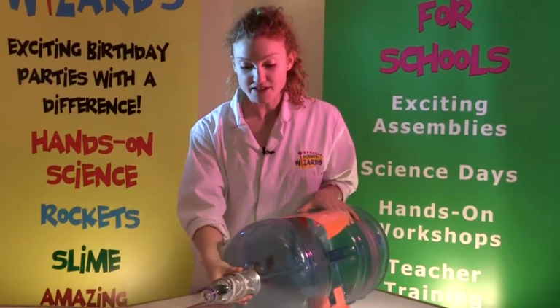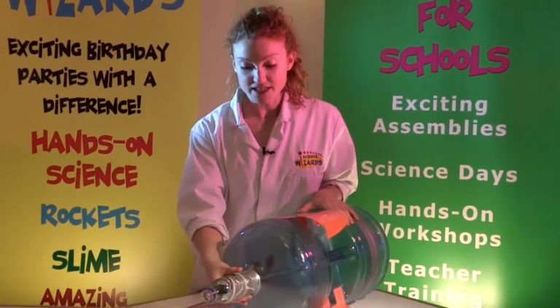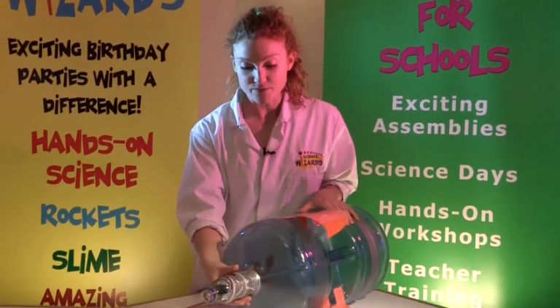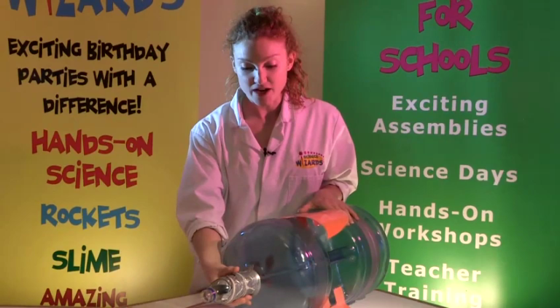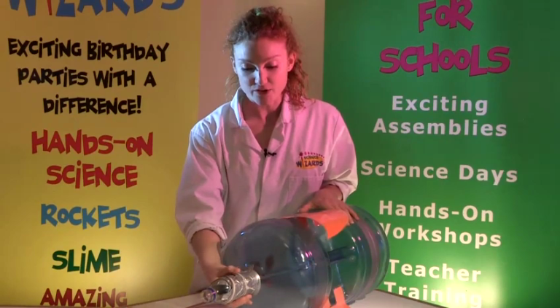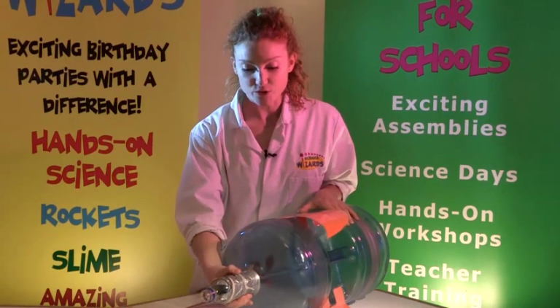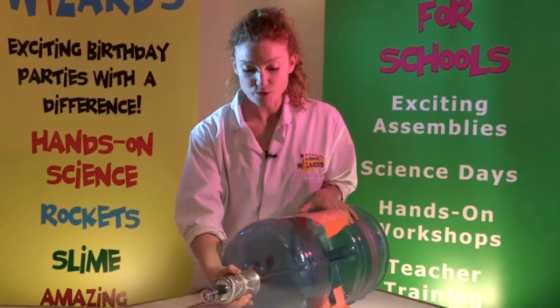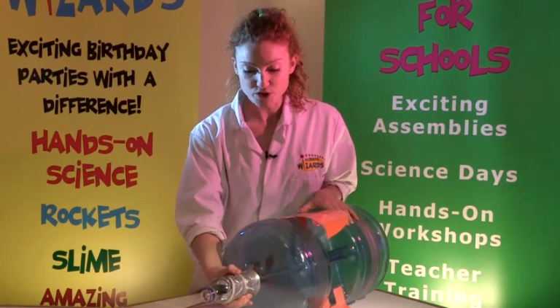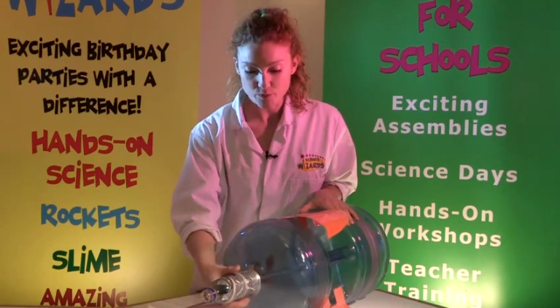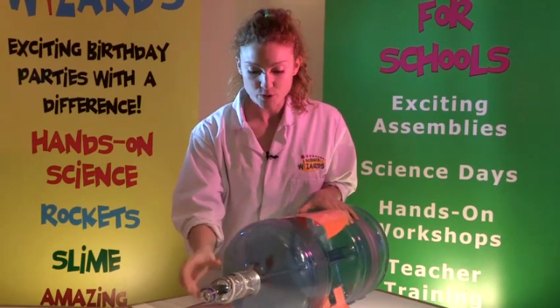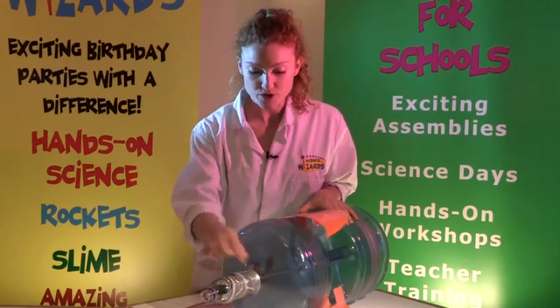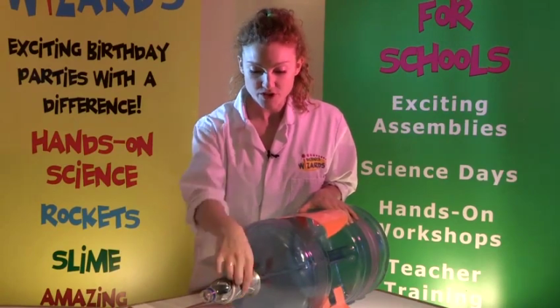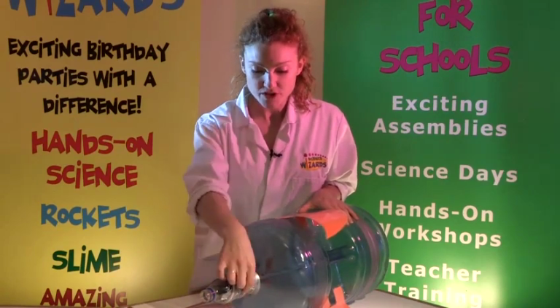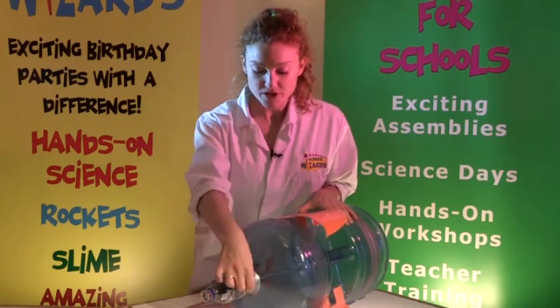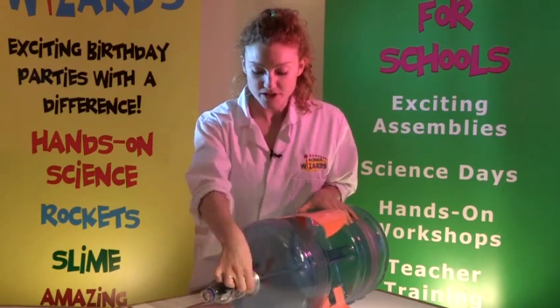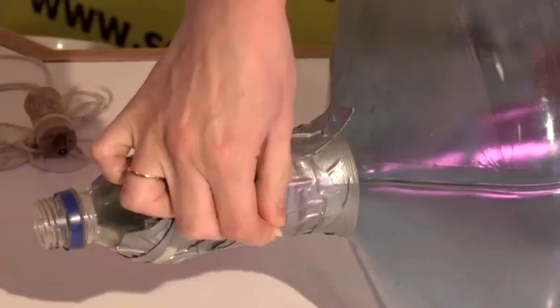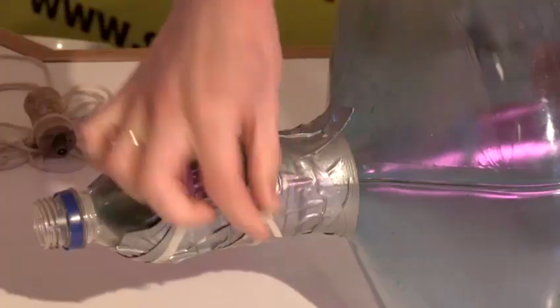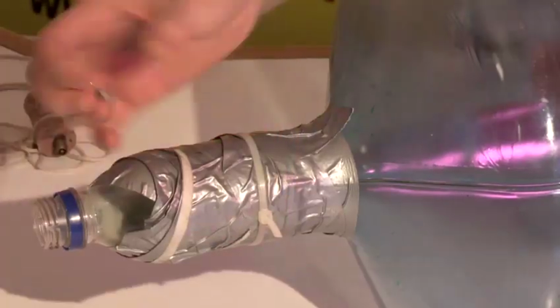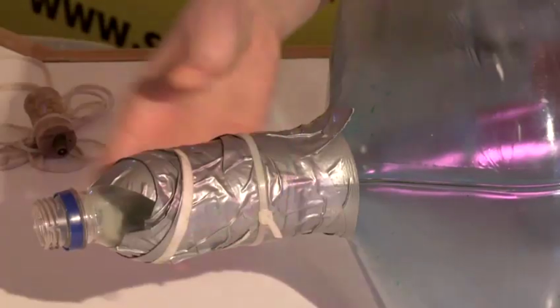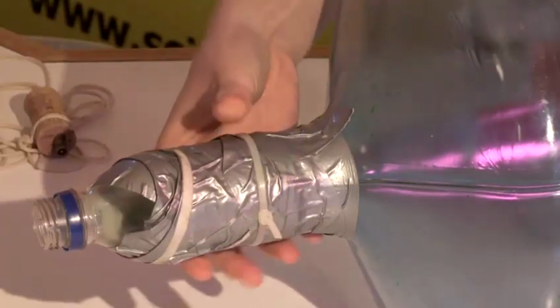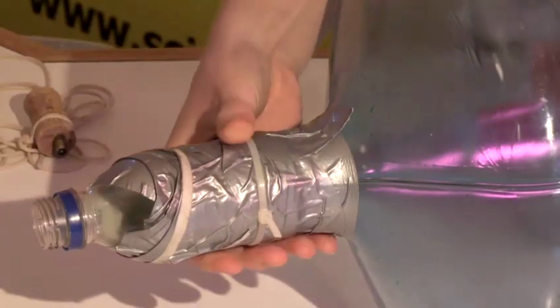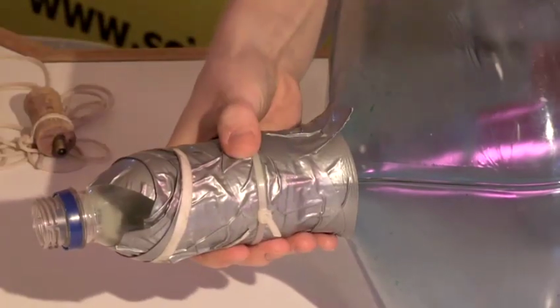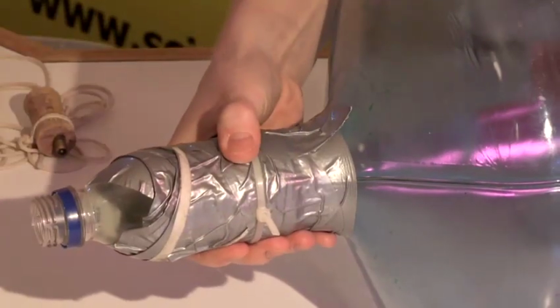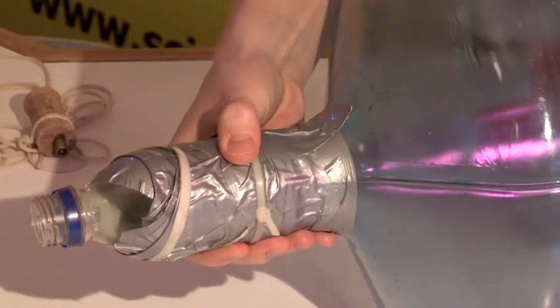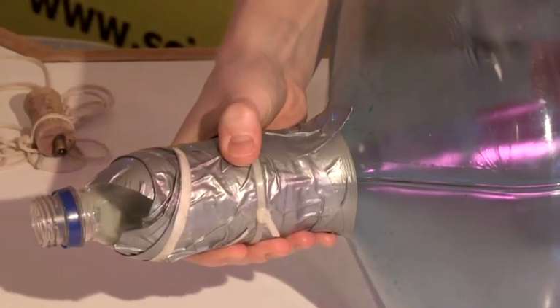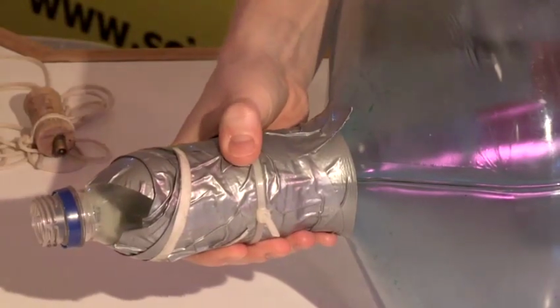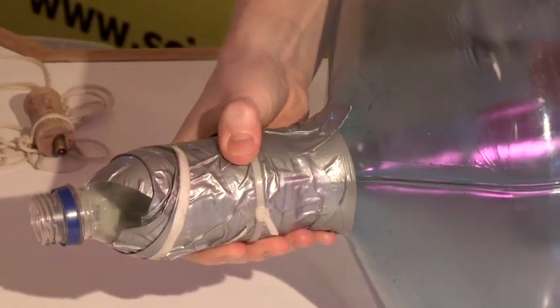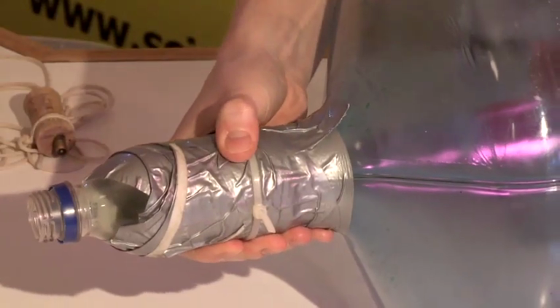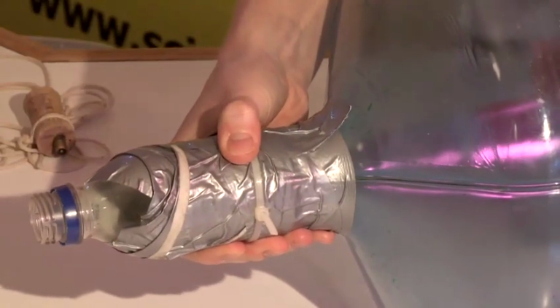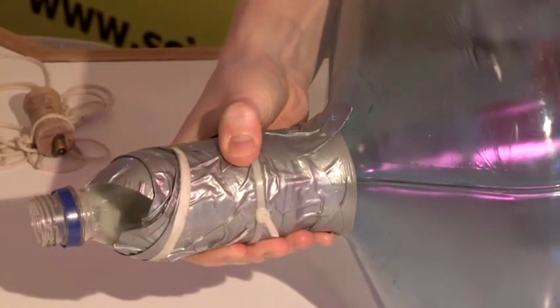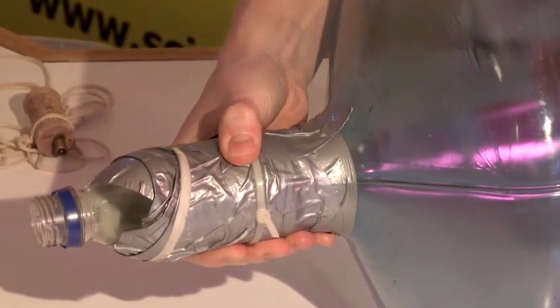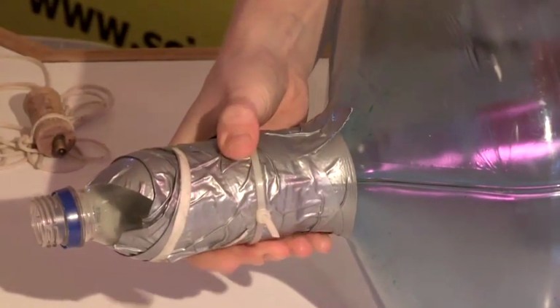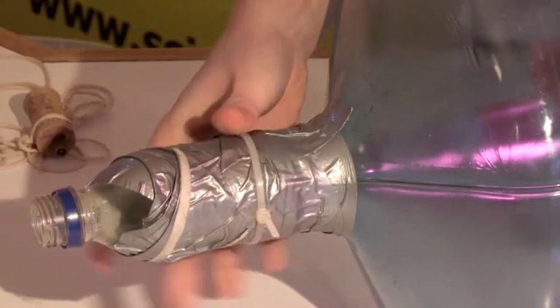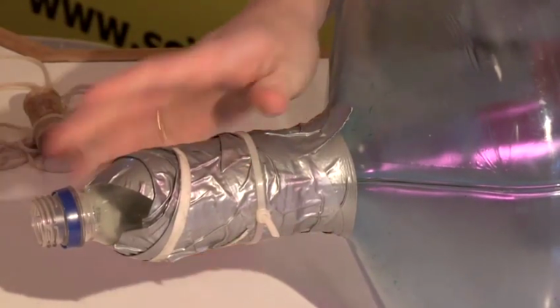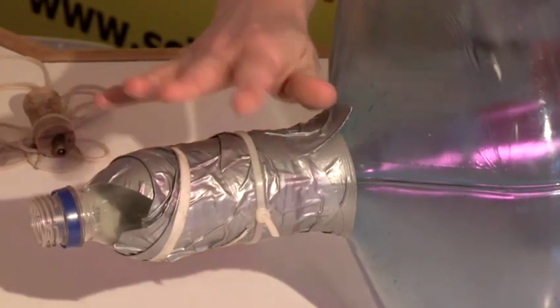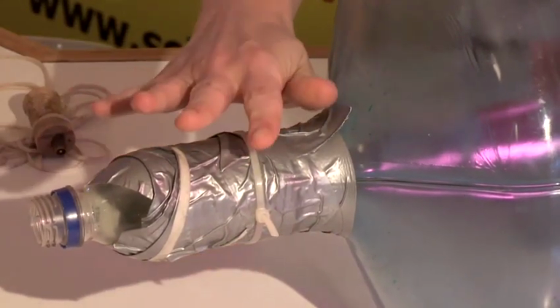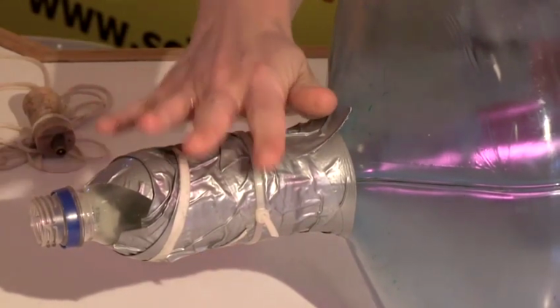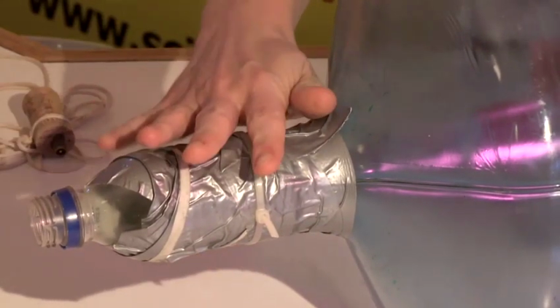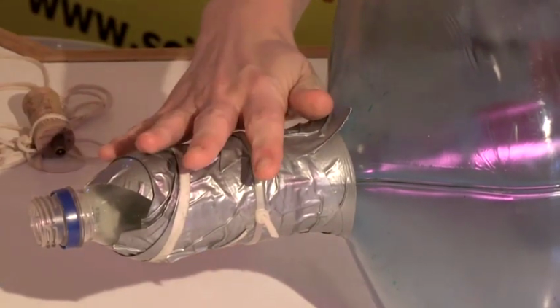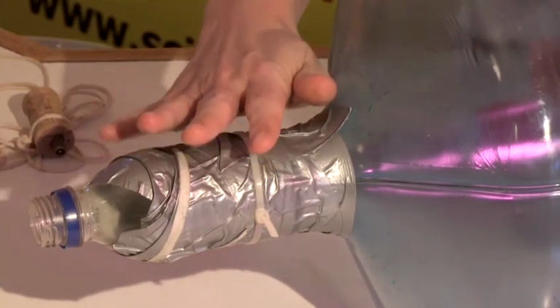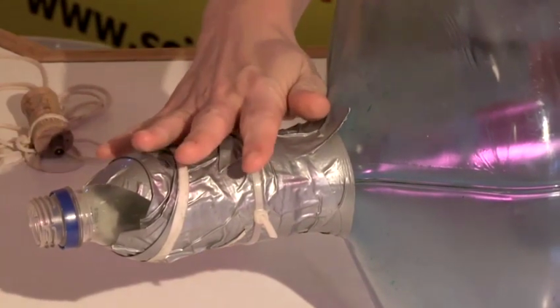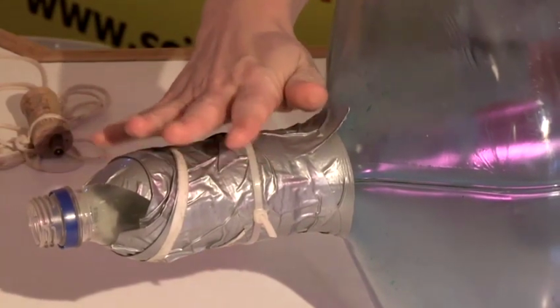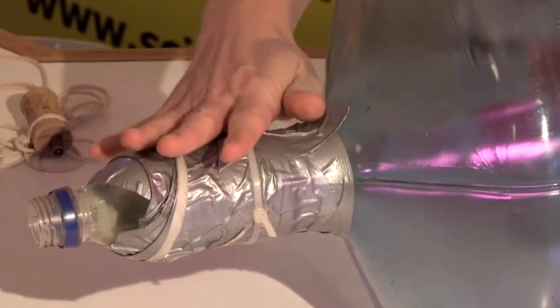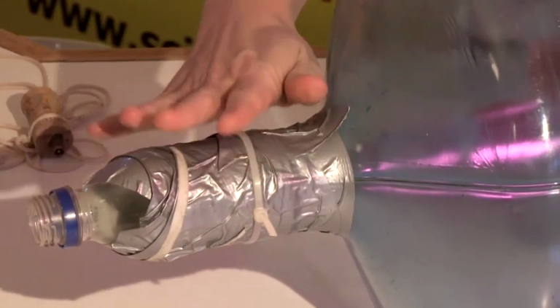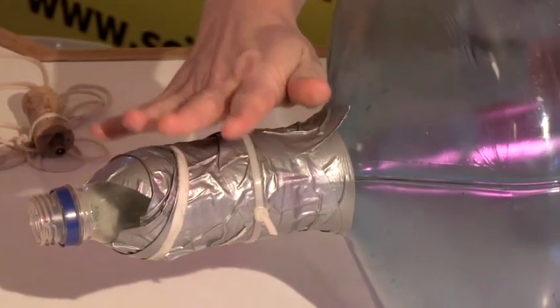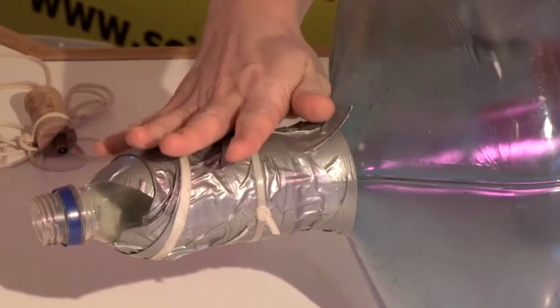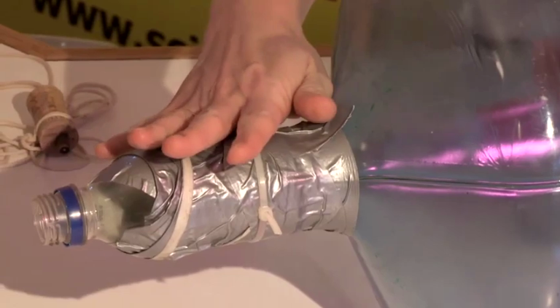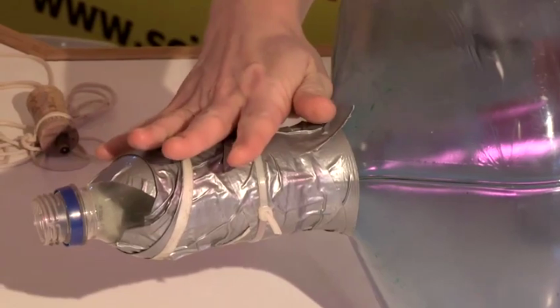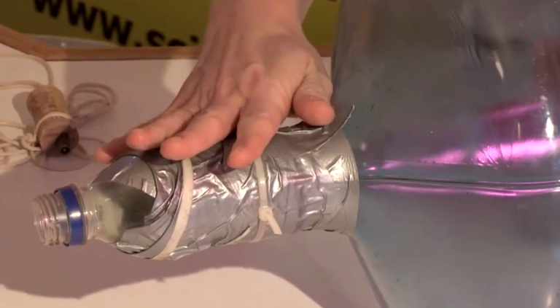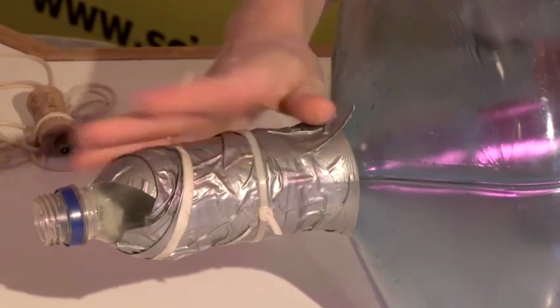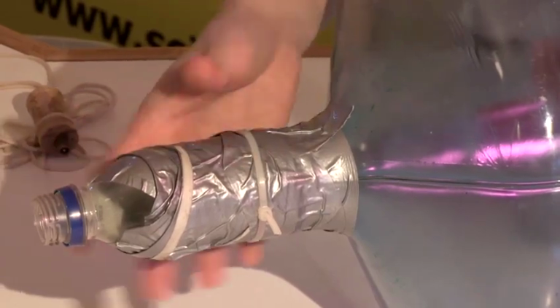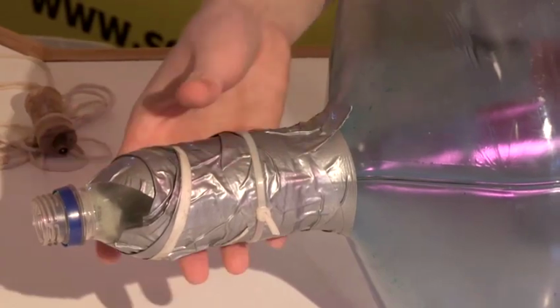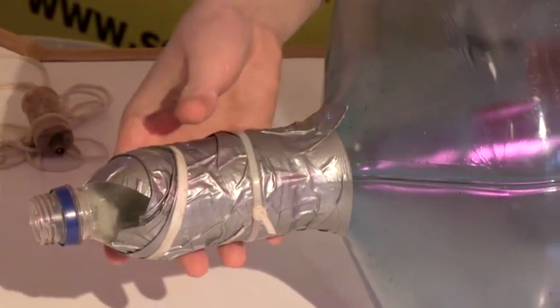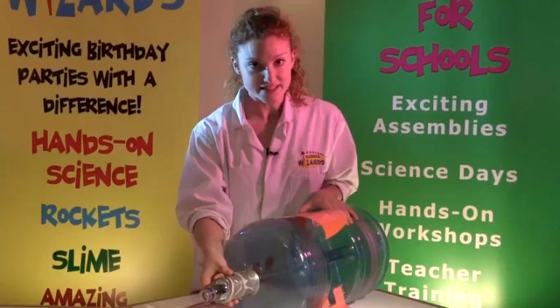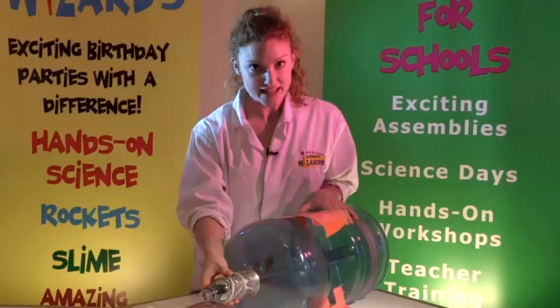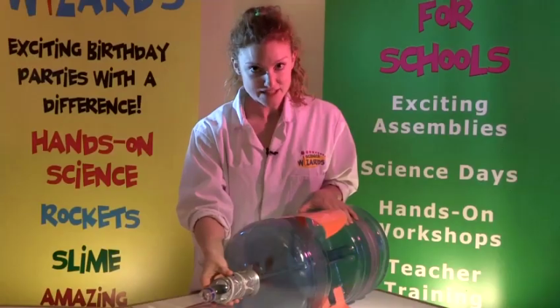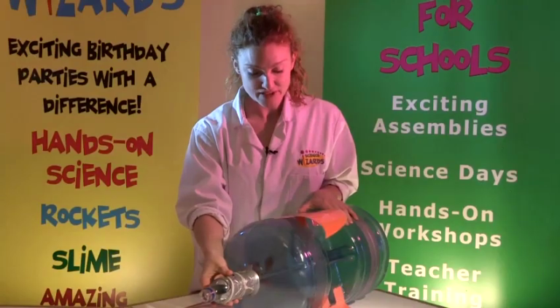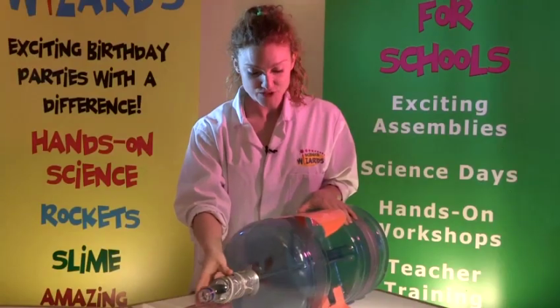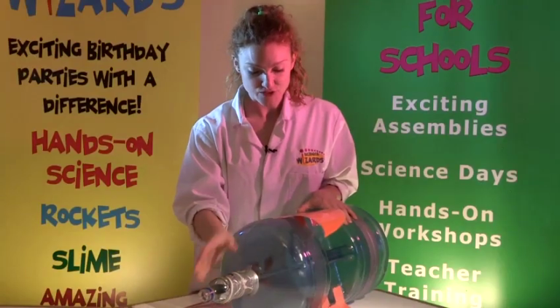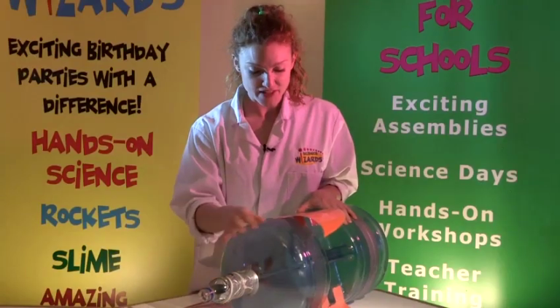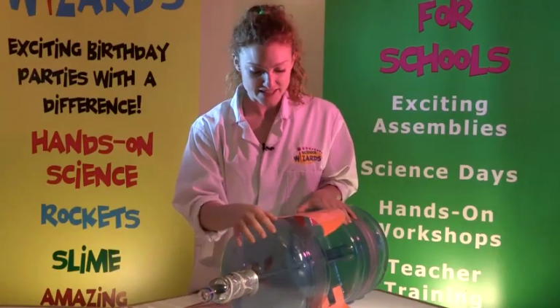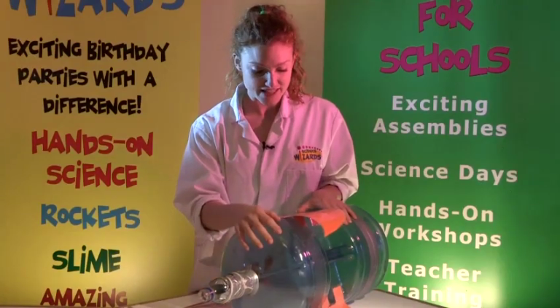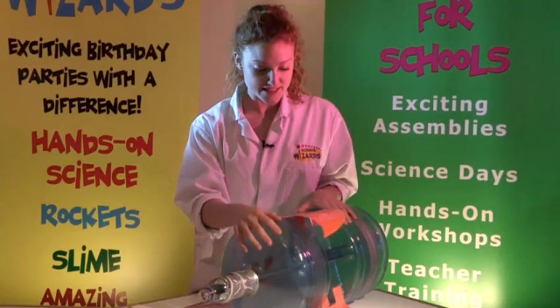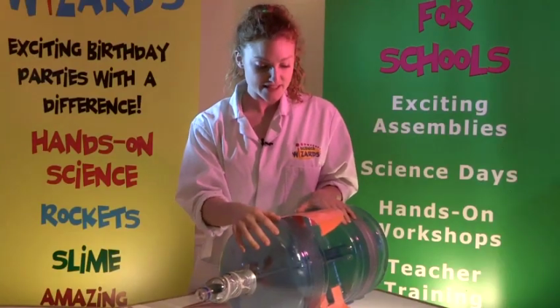I've wrapped lots of duct tape around and also put this round because it needs to be really, really secure because it's going to be put under pressure. So that's fixed on that end.